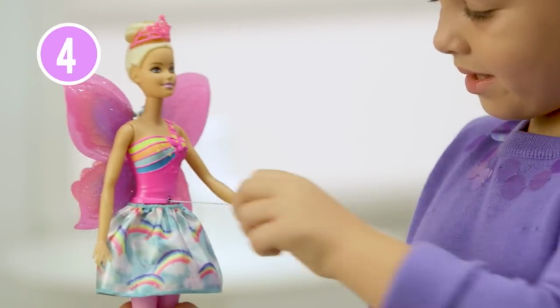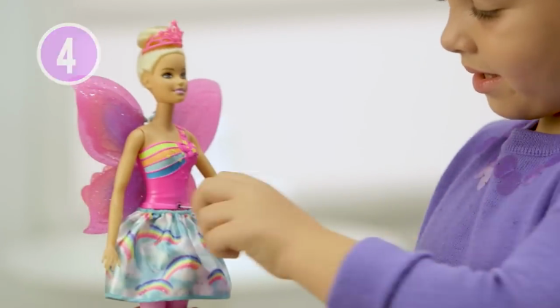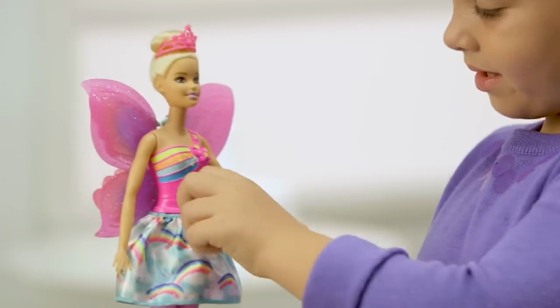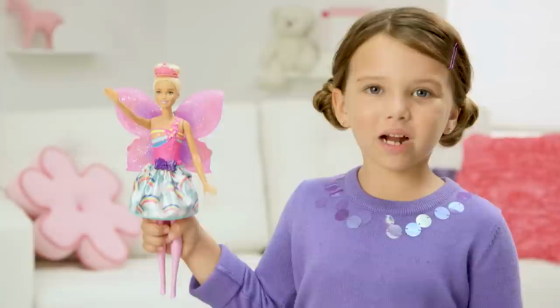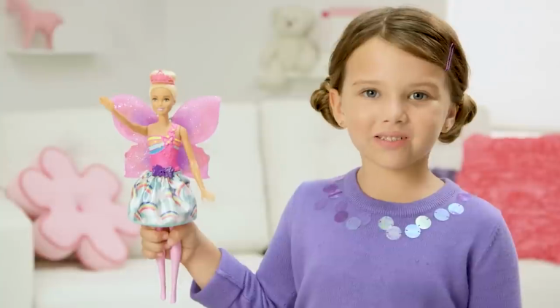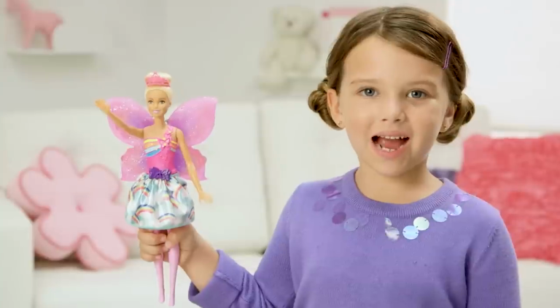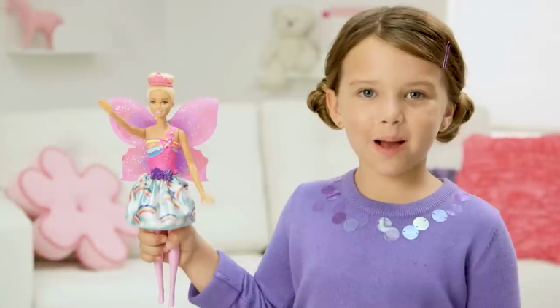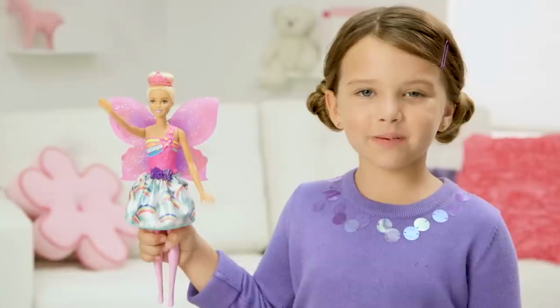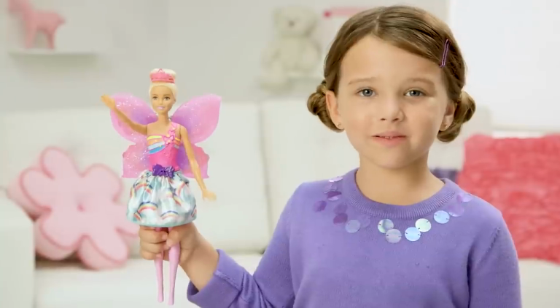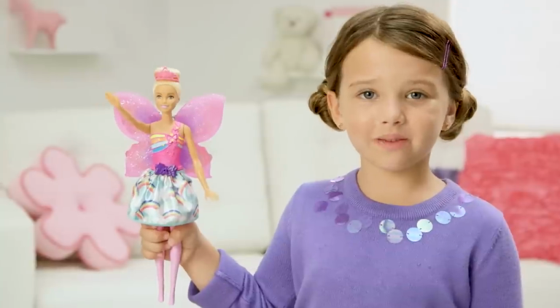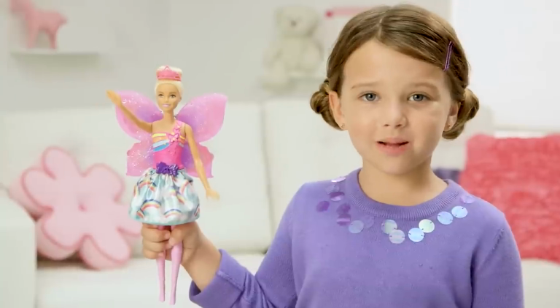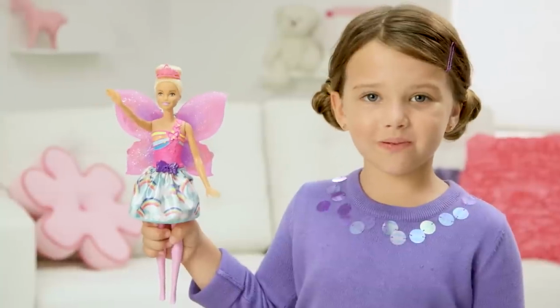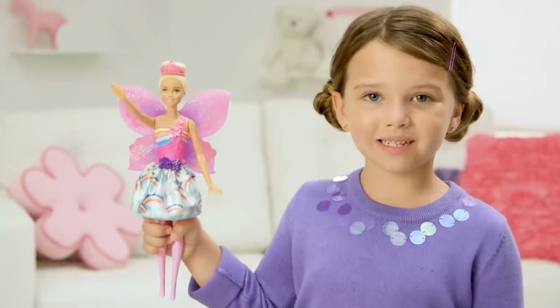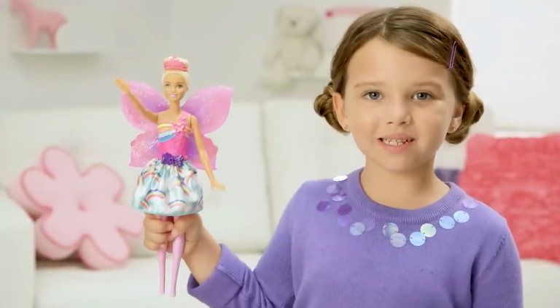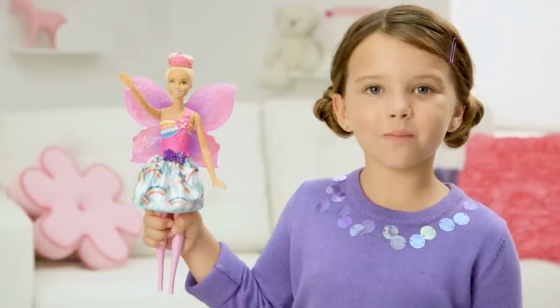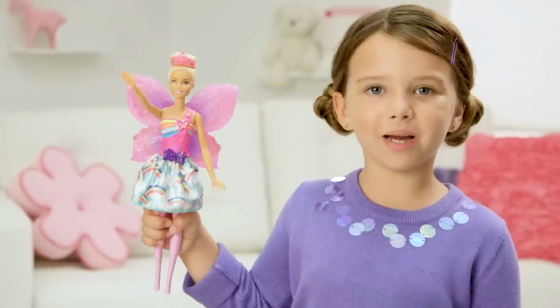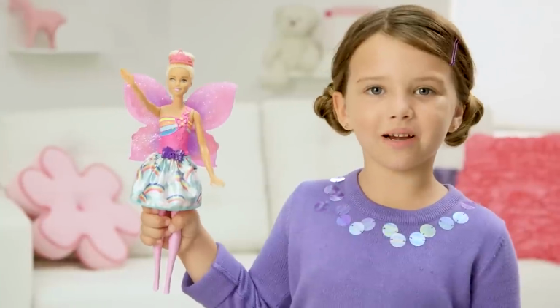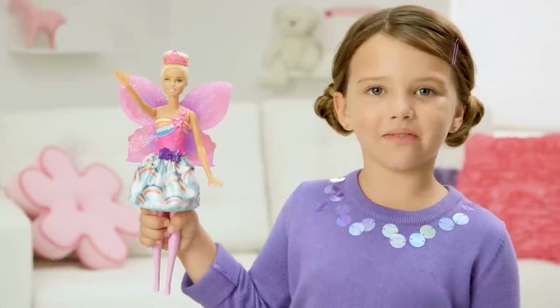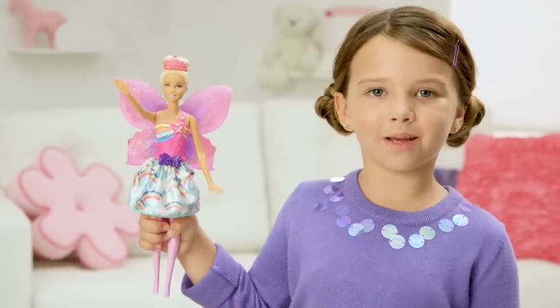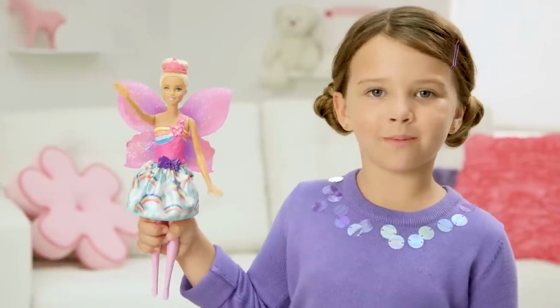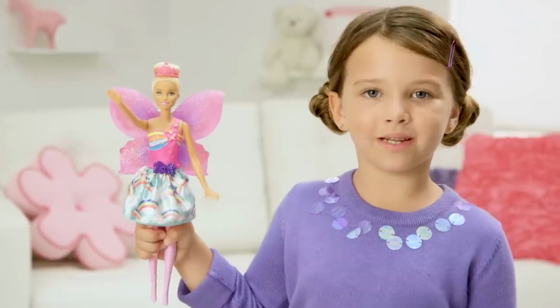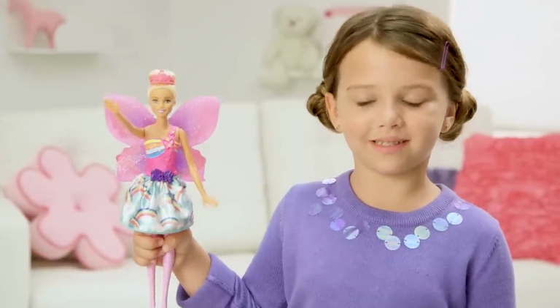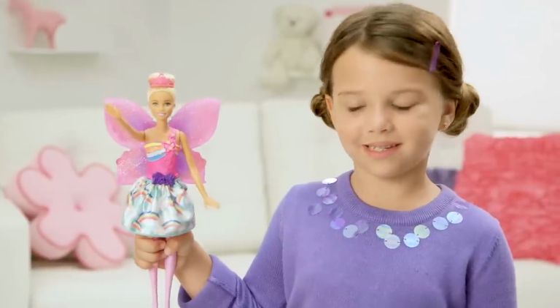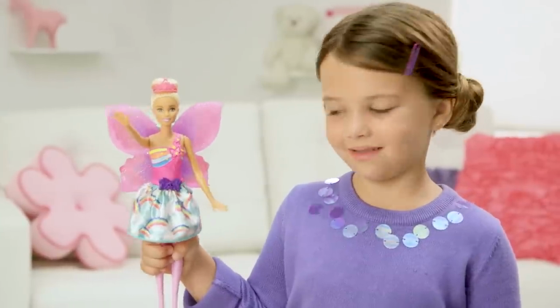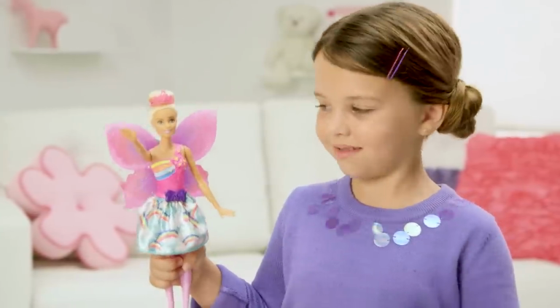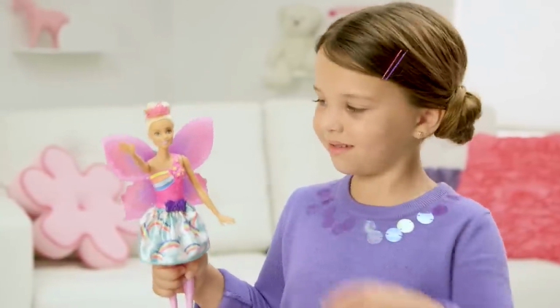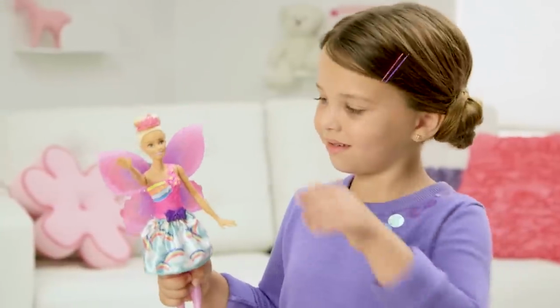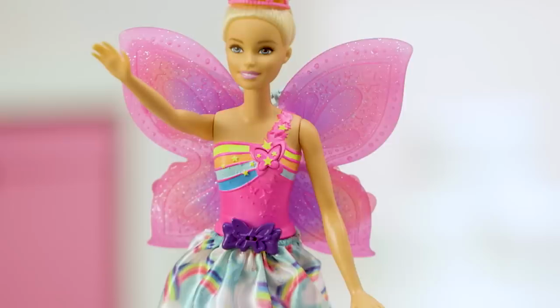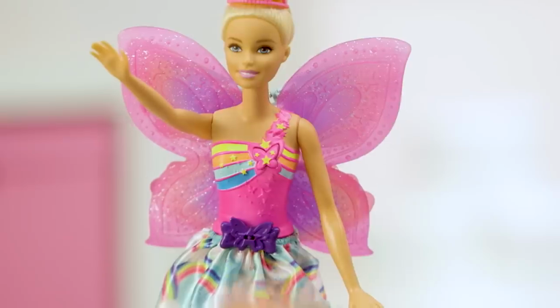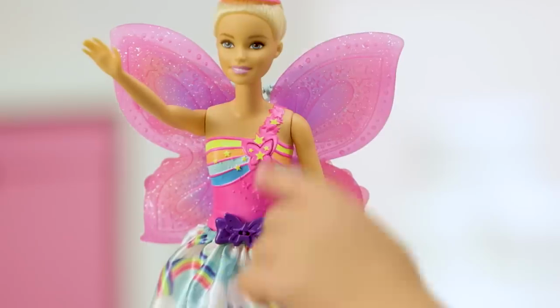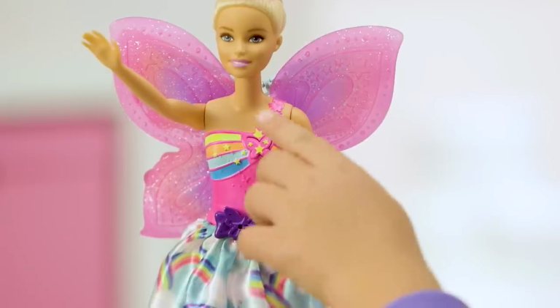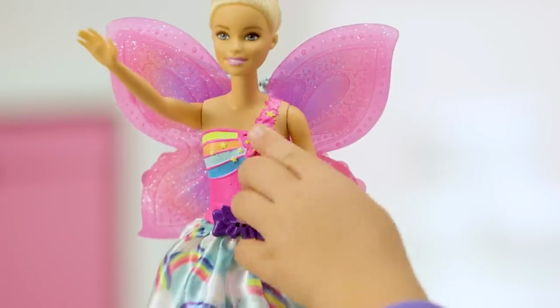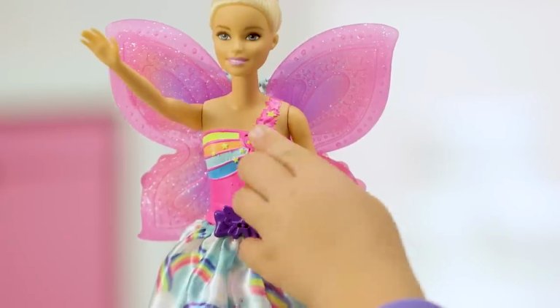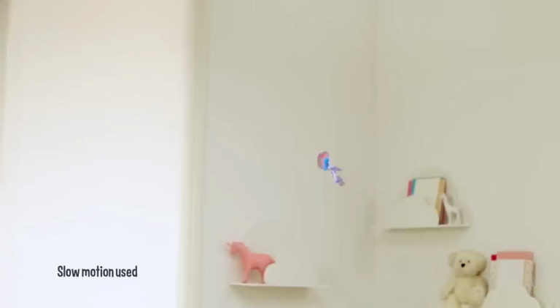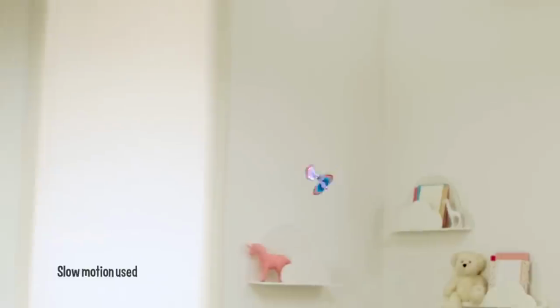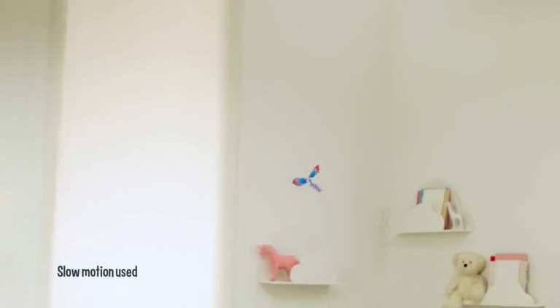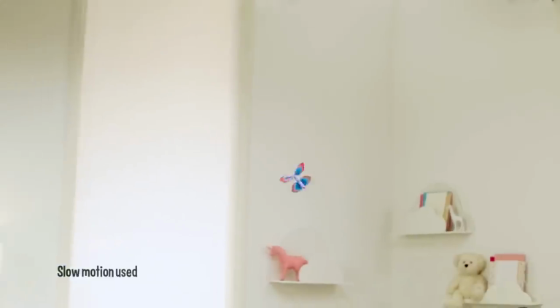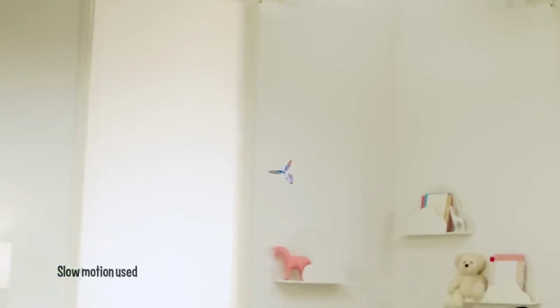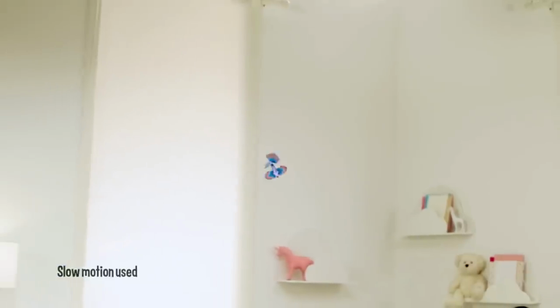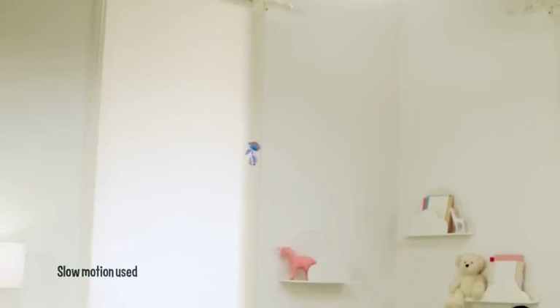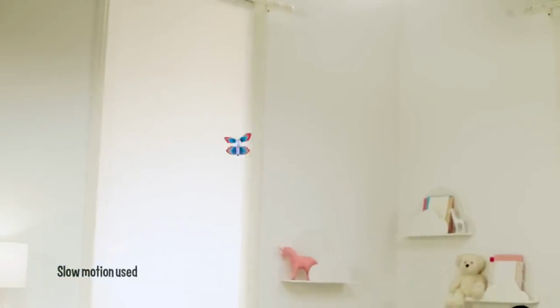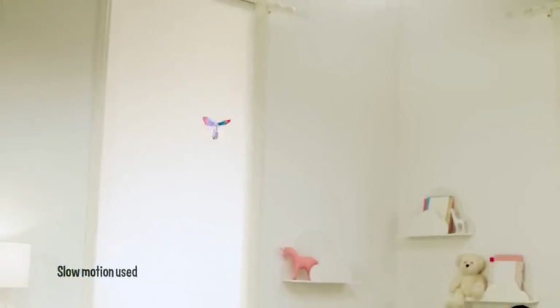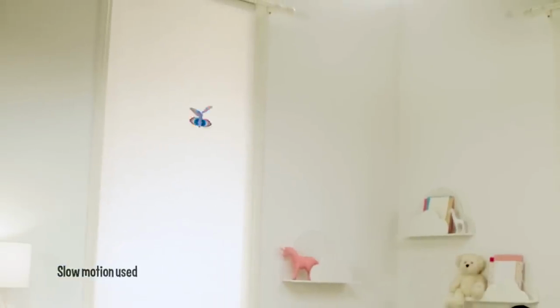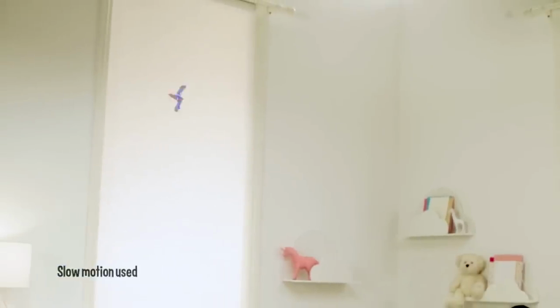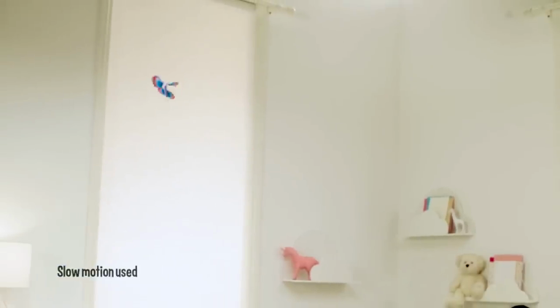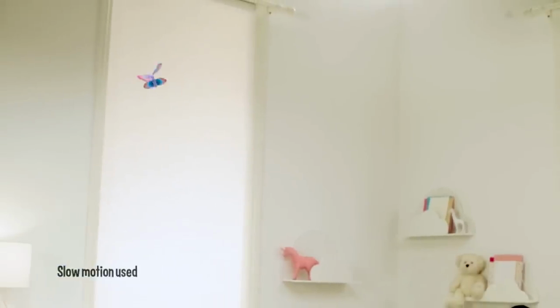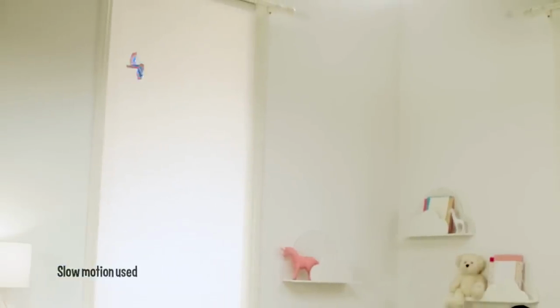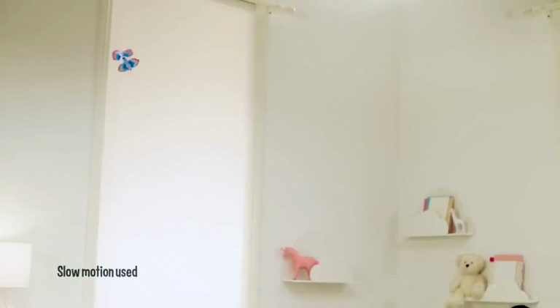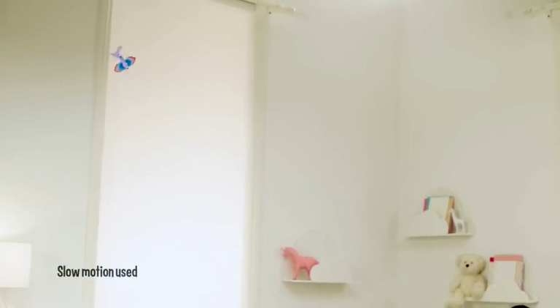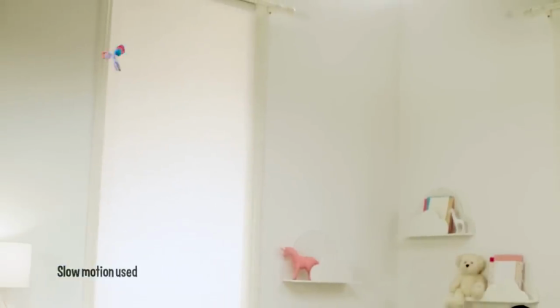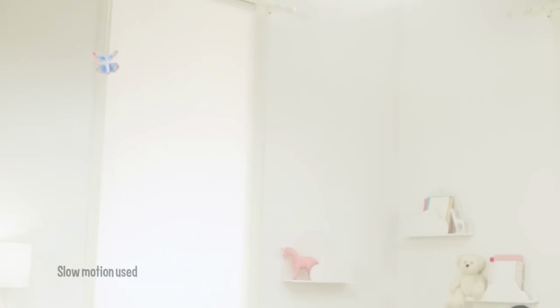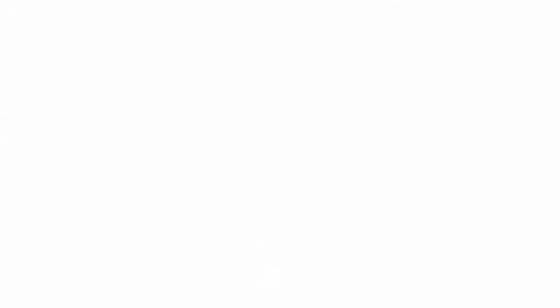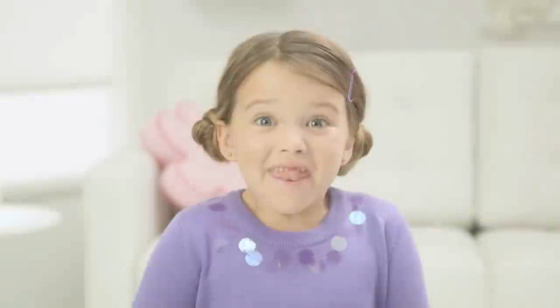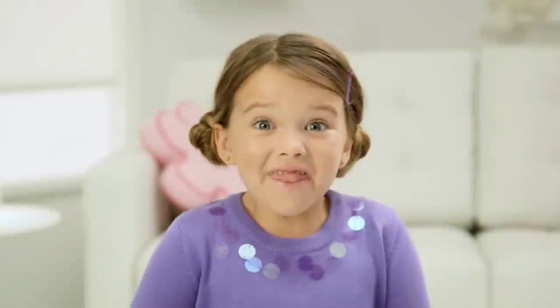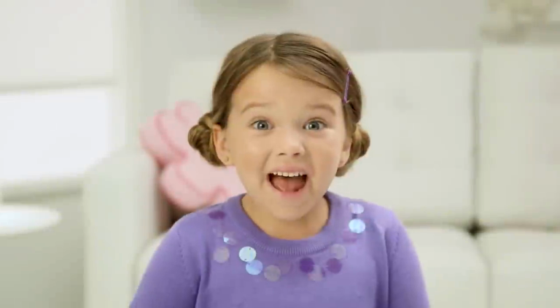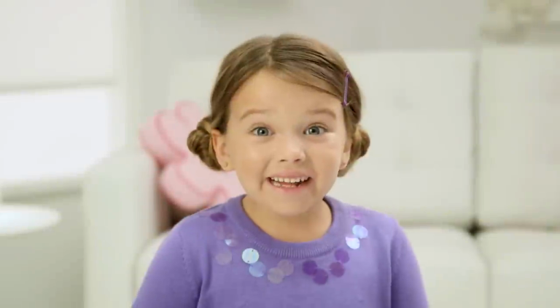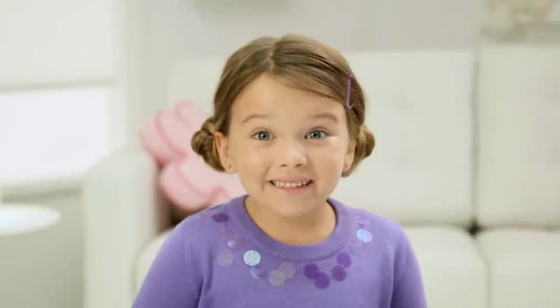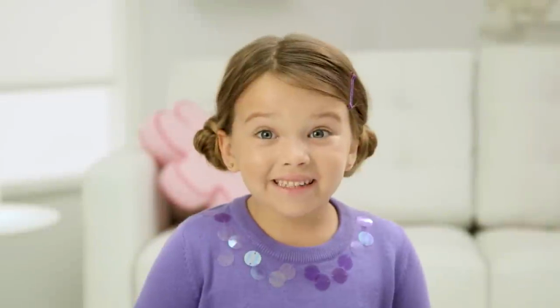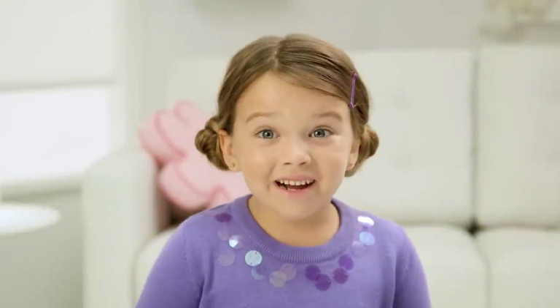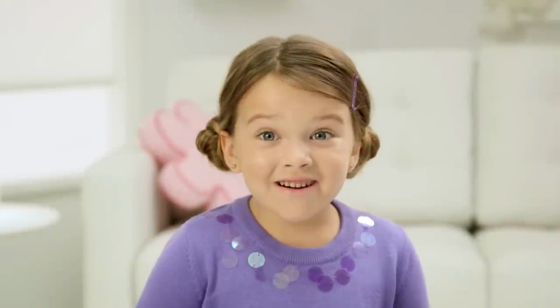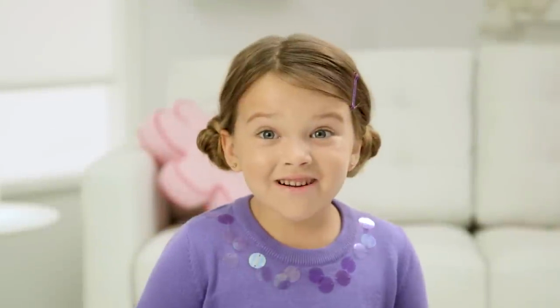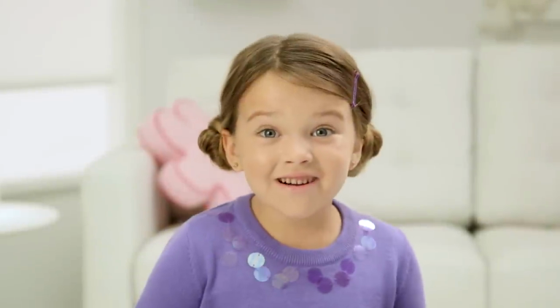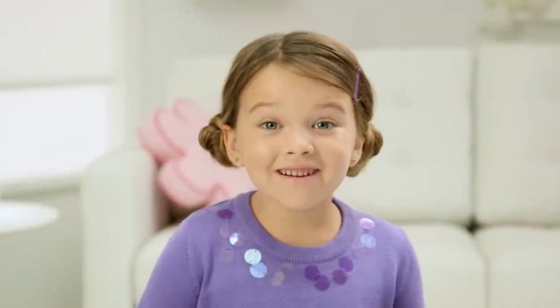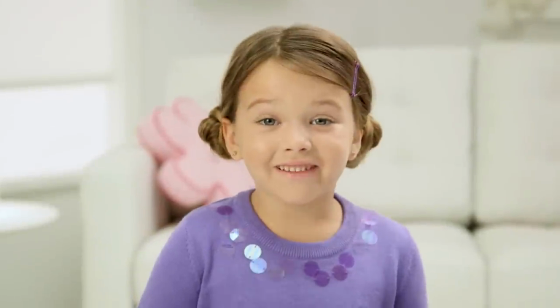Watch what happens when I press her butterfly button. Wow, look how high her wings go. That's so cool.